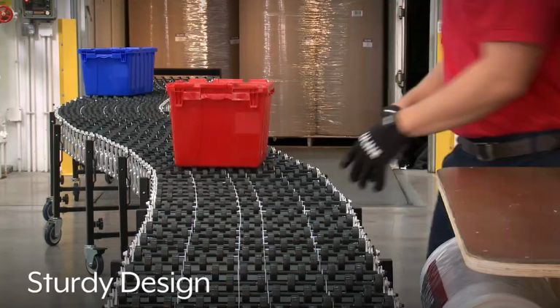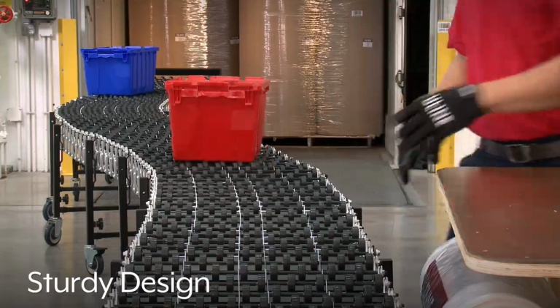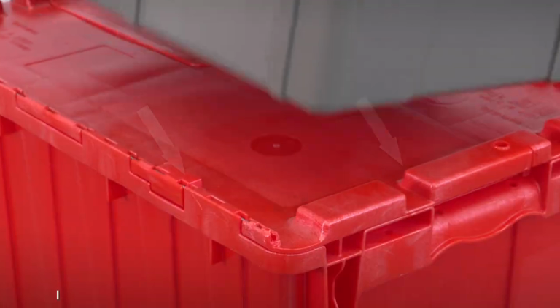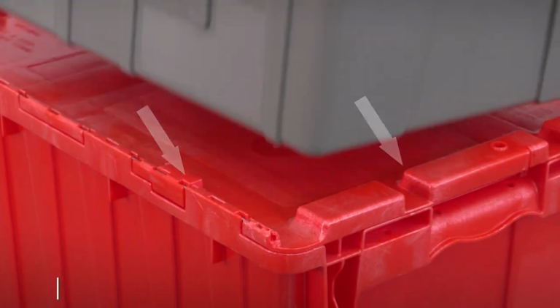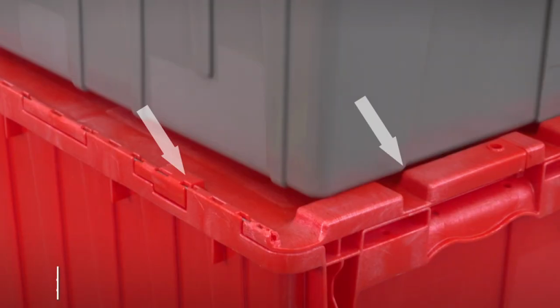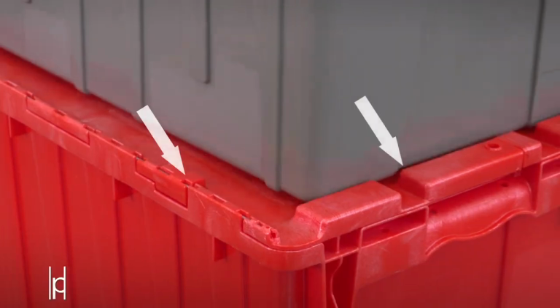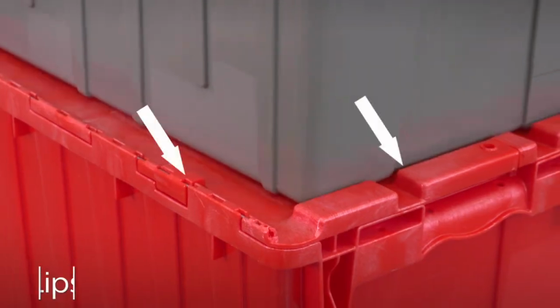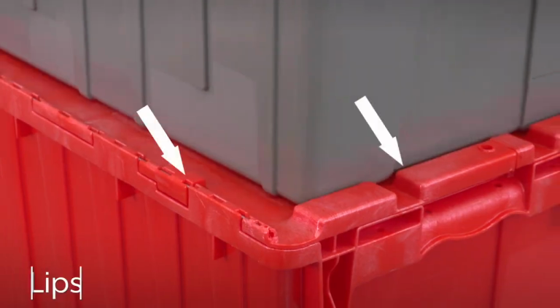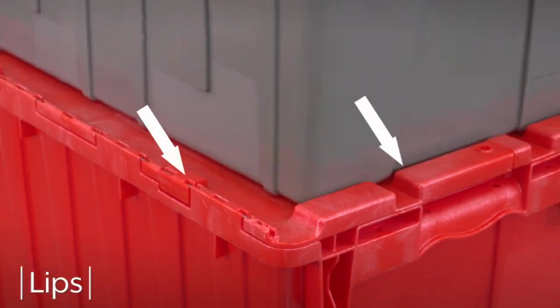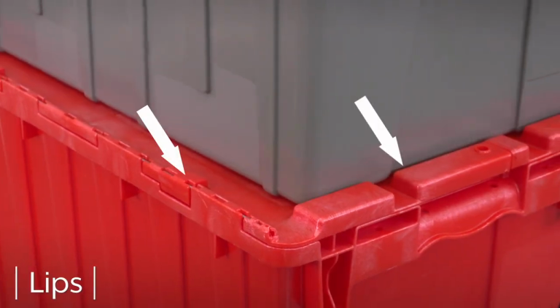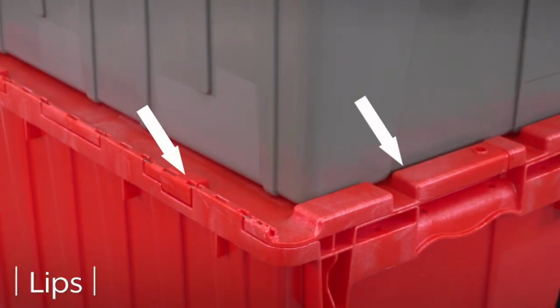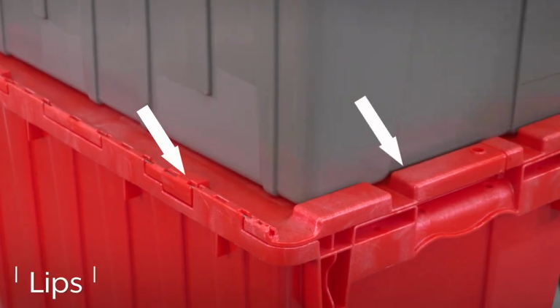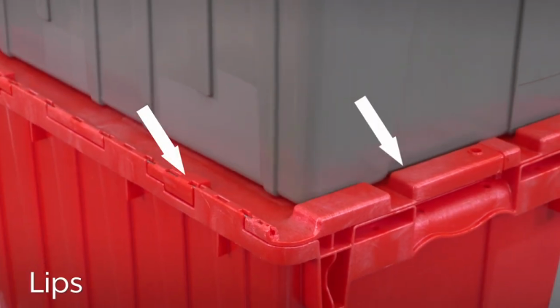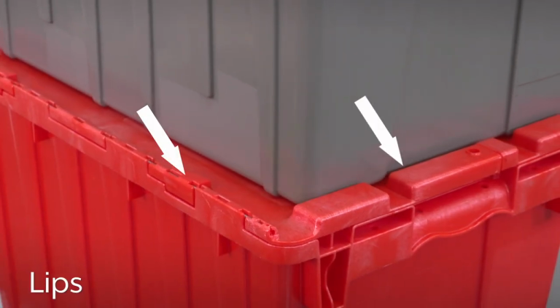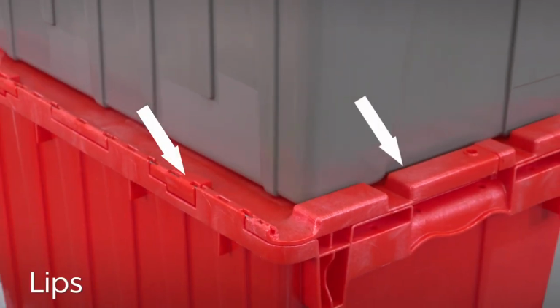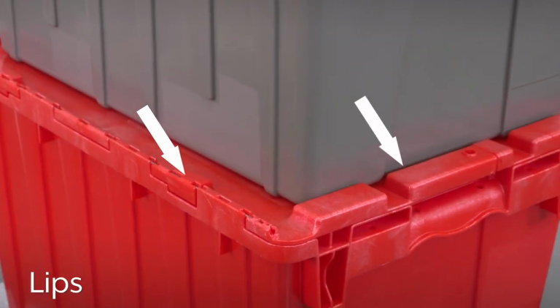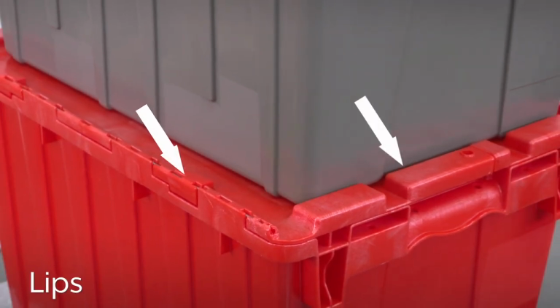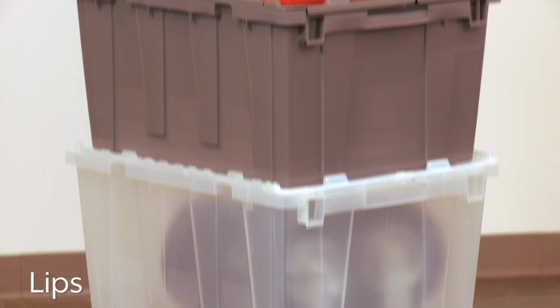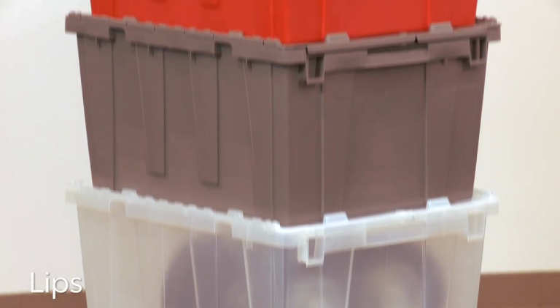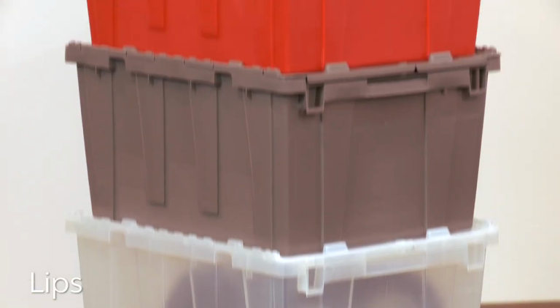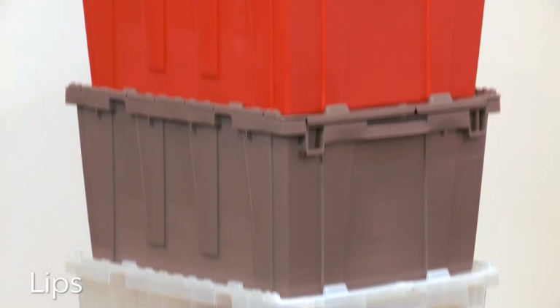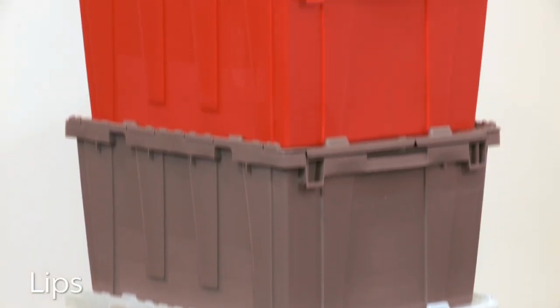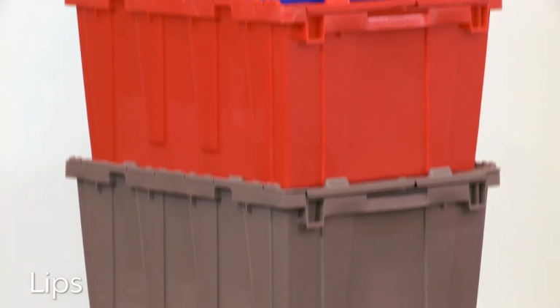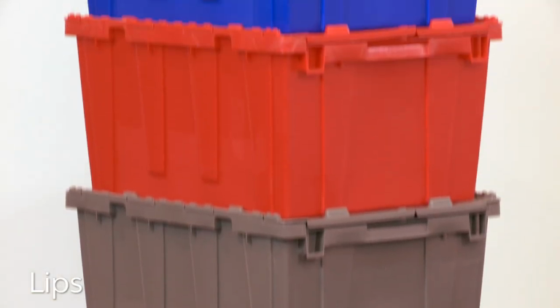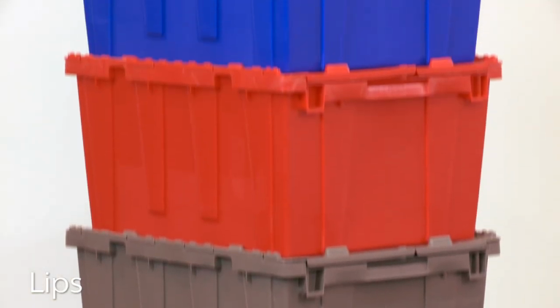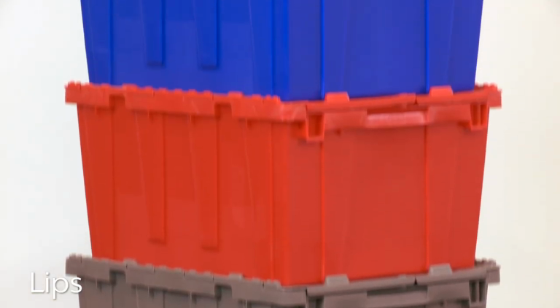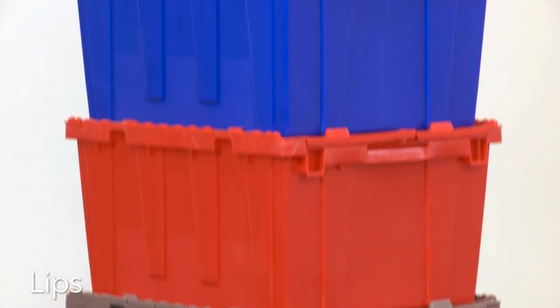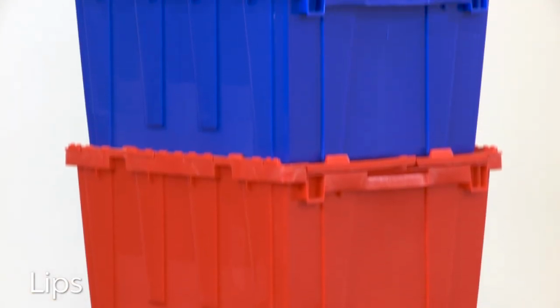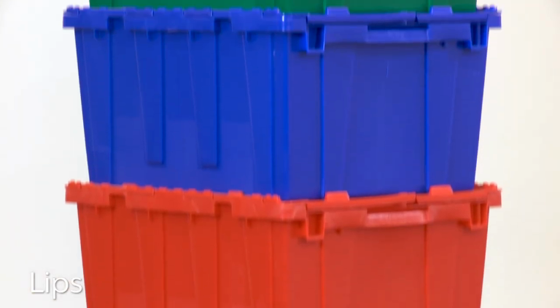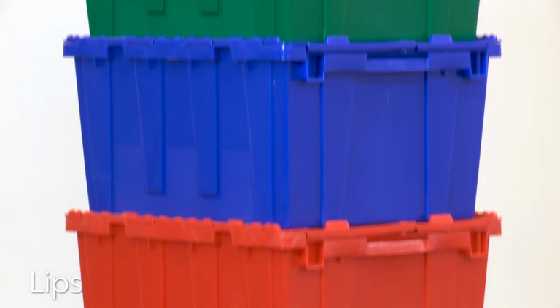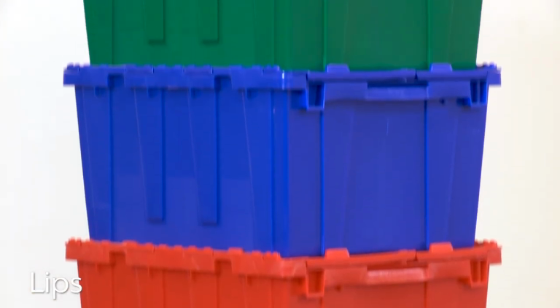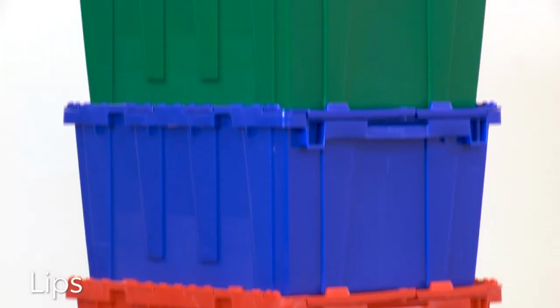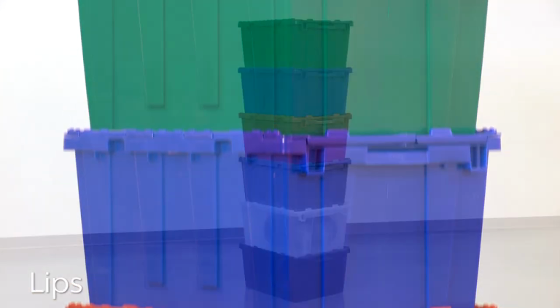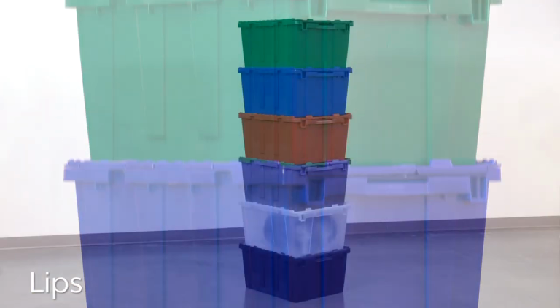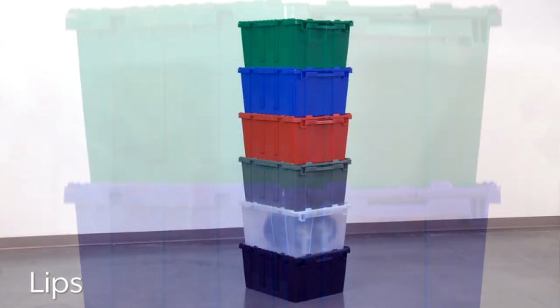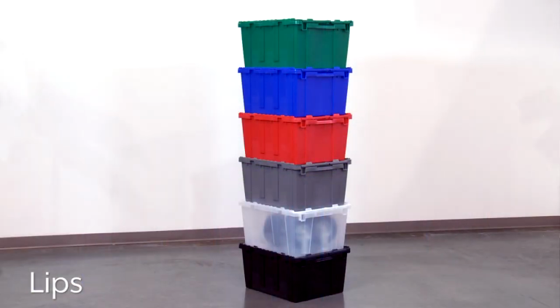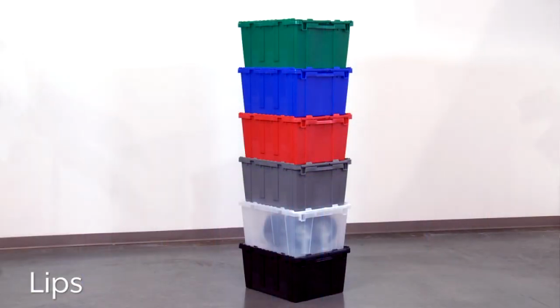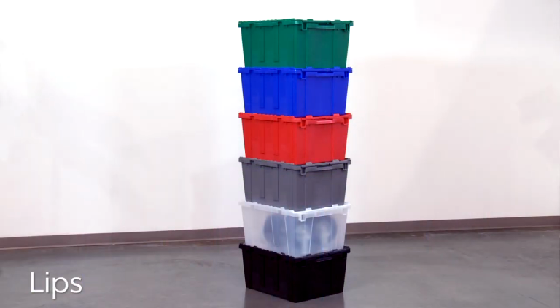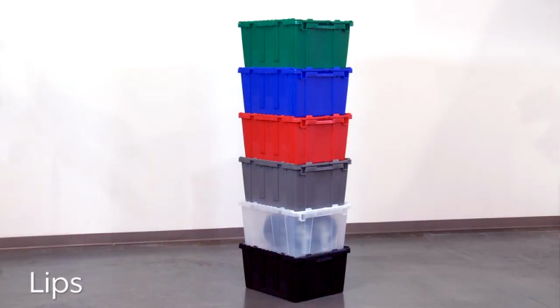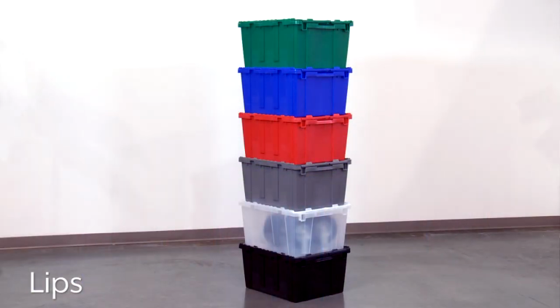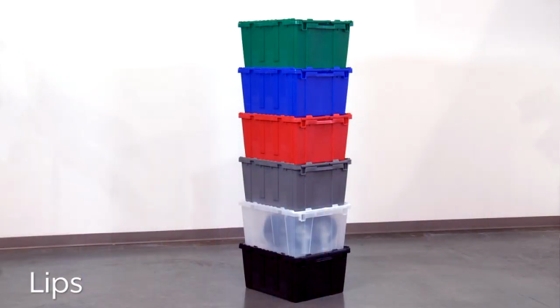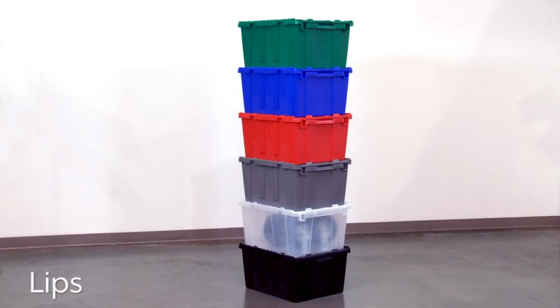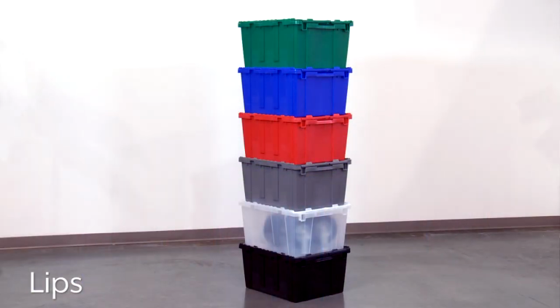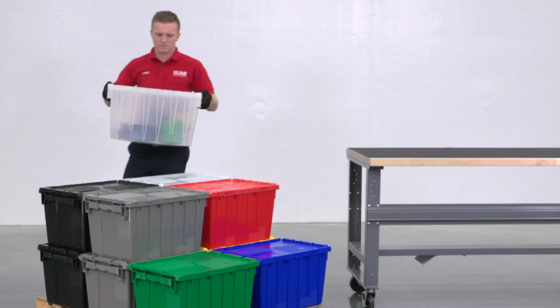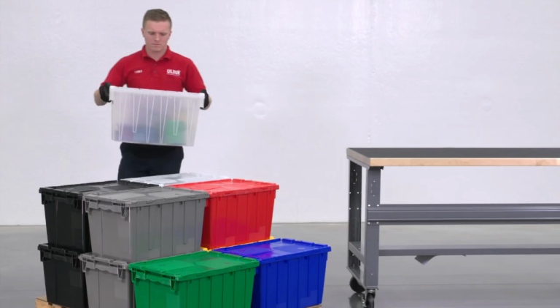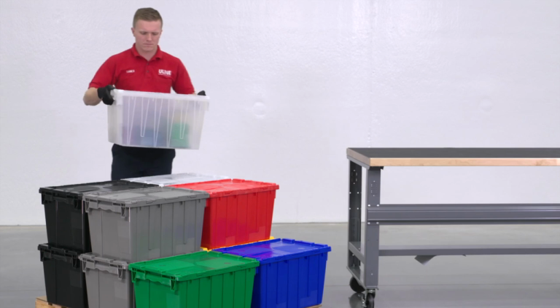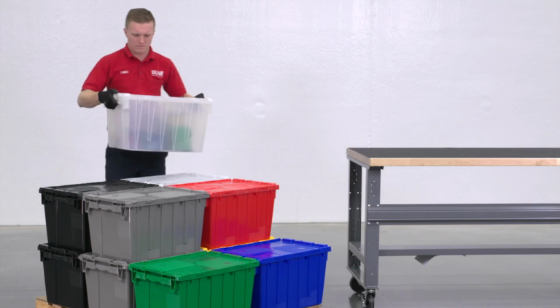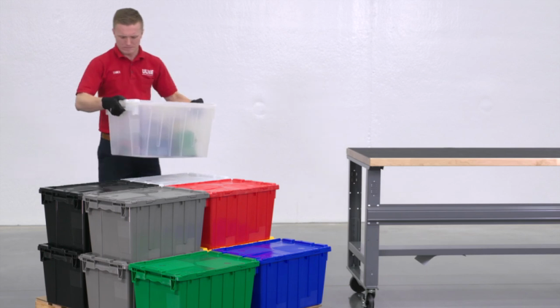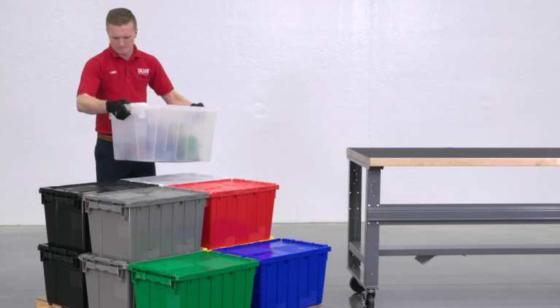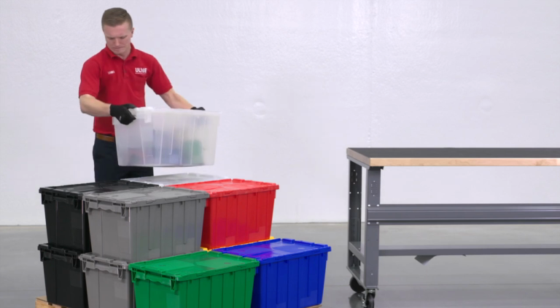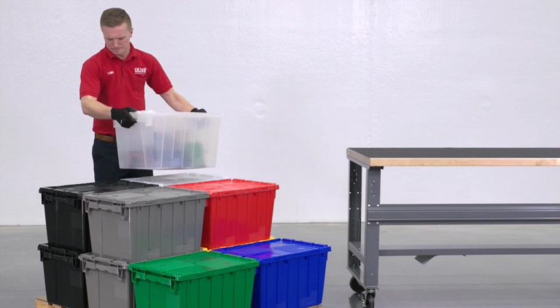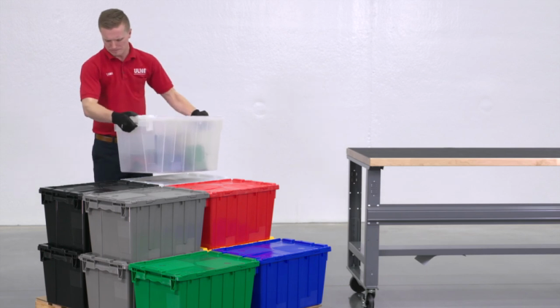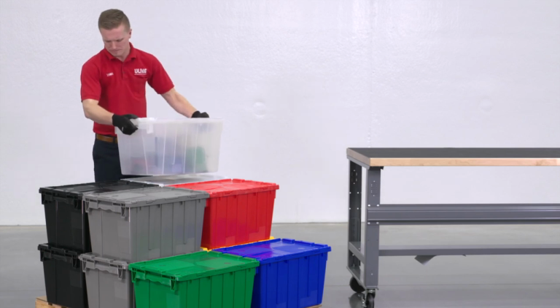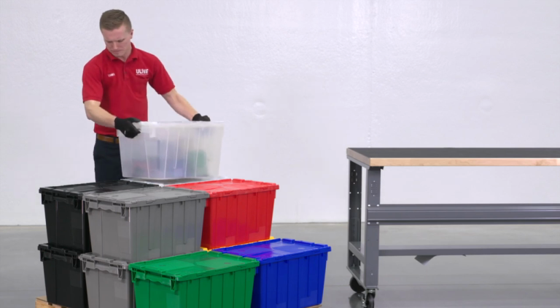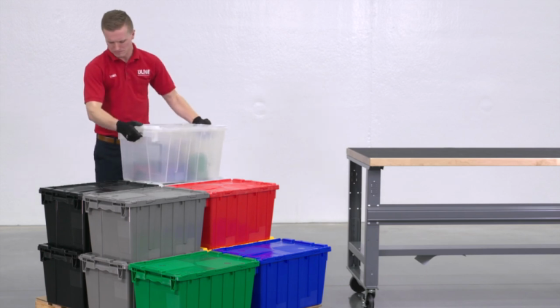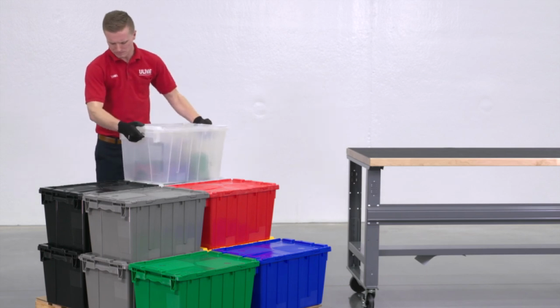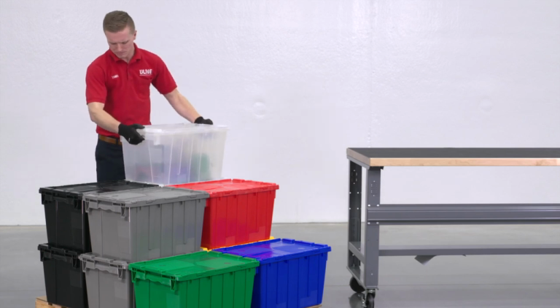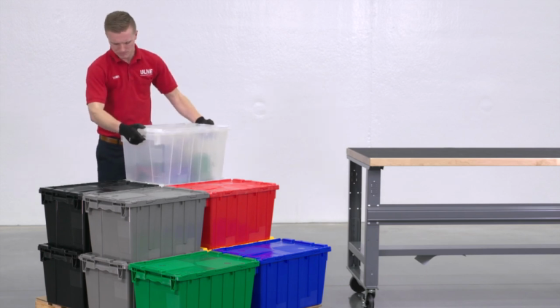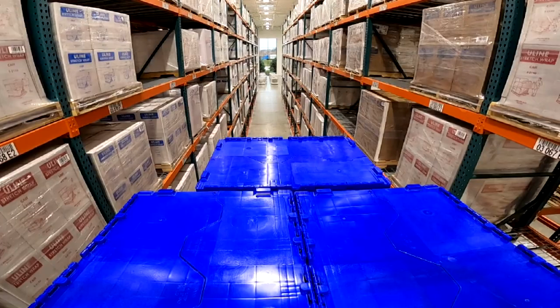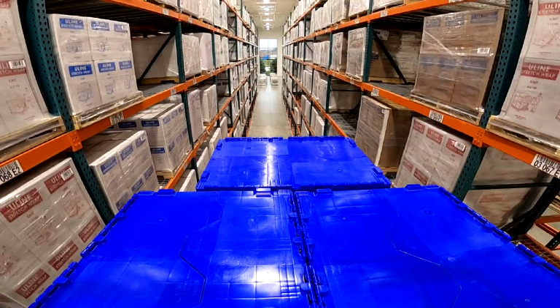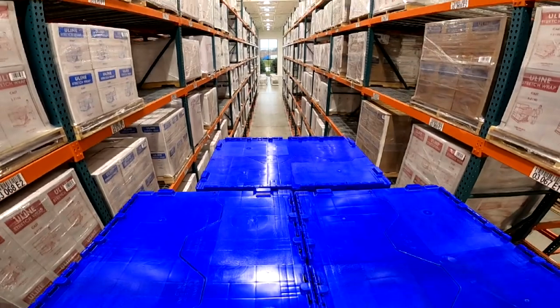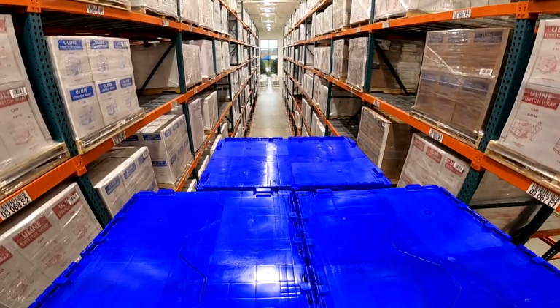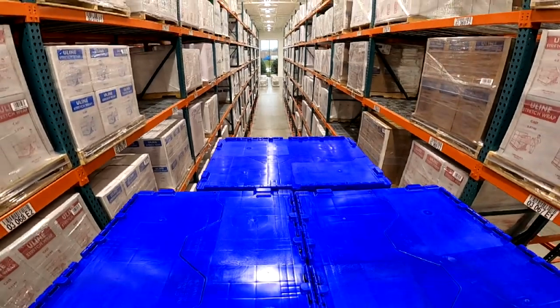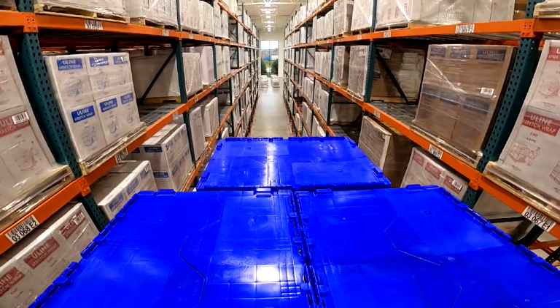Lids have outside lips, so totes can be safely stacked when fully loaded, making it easy to cube out pallets or trucks.